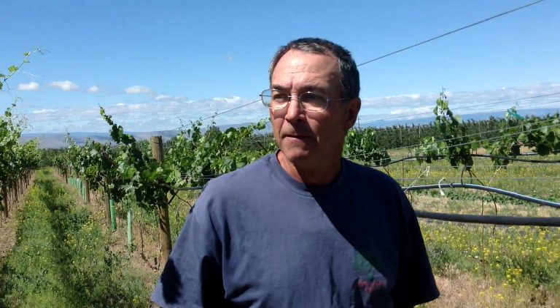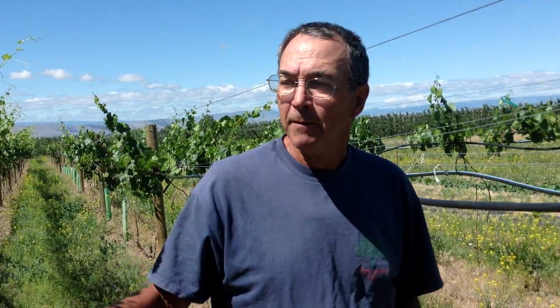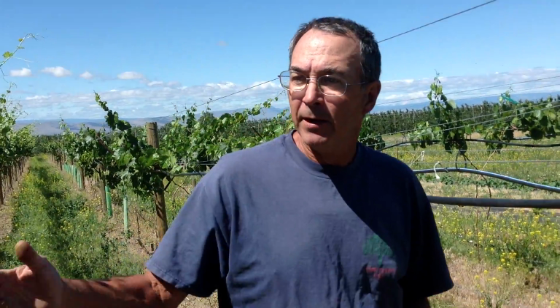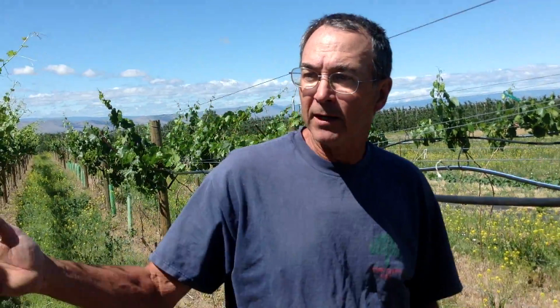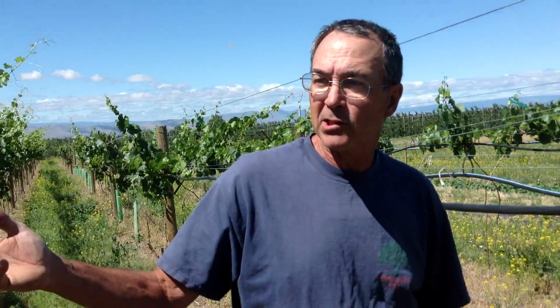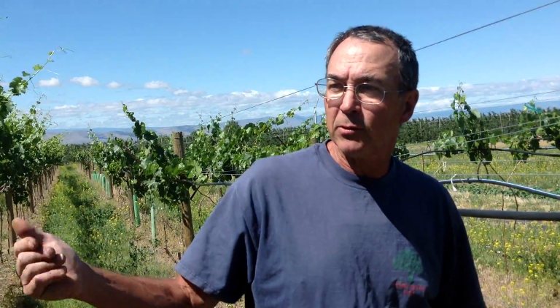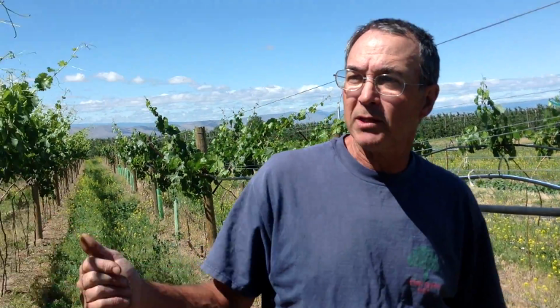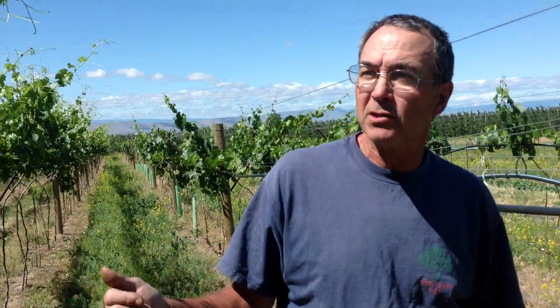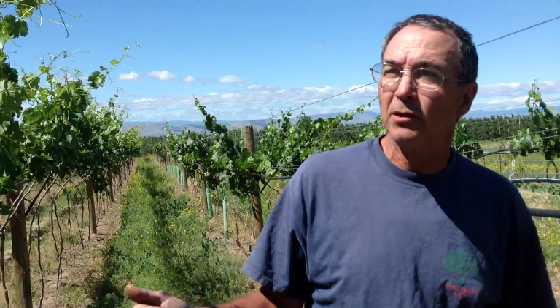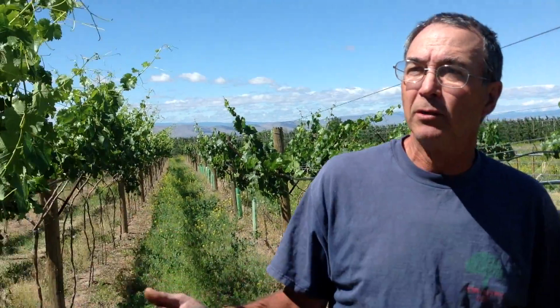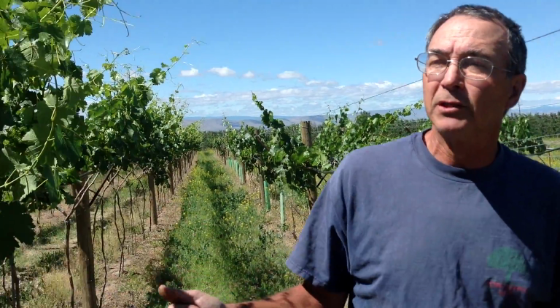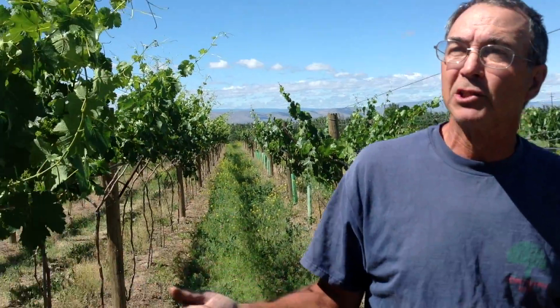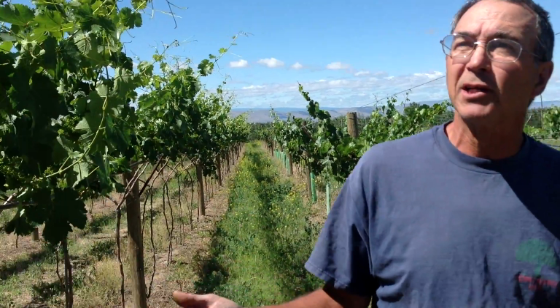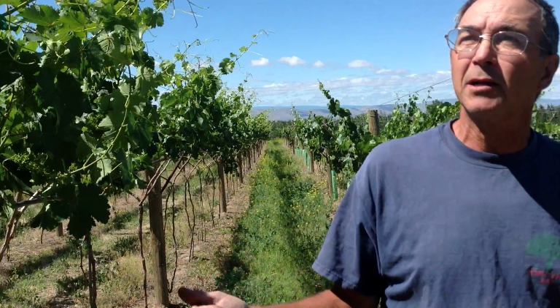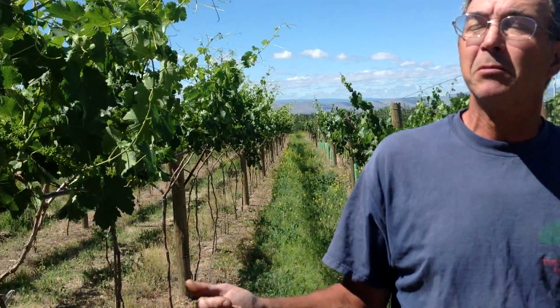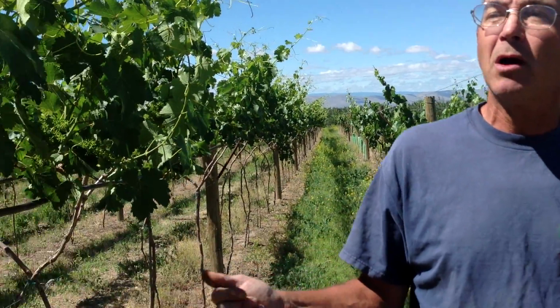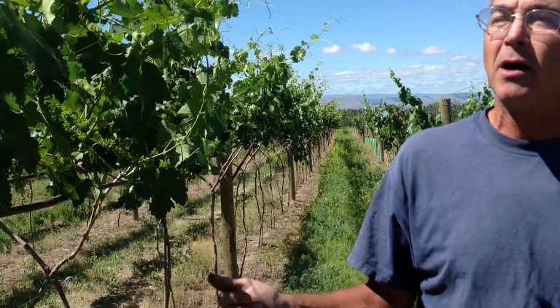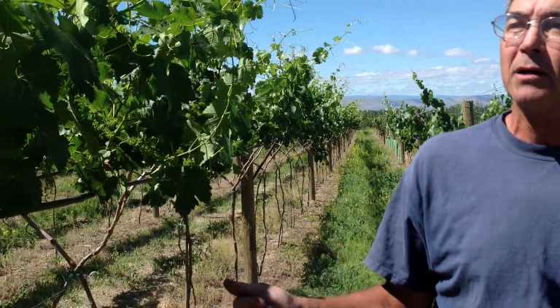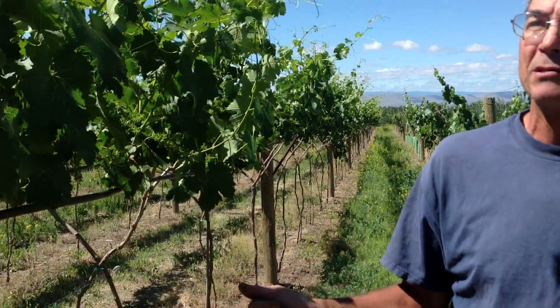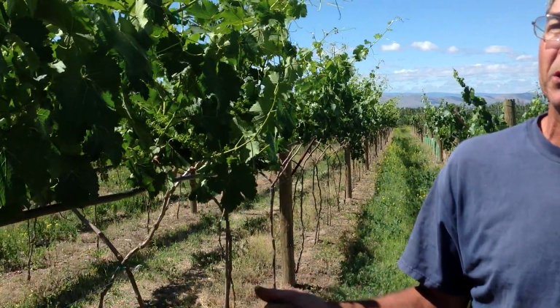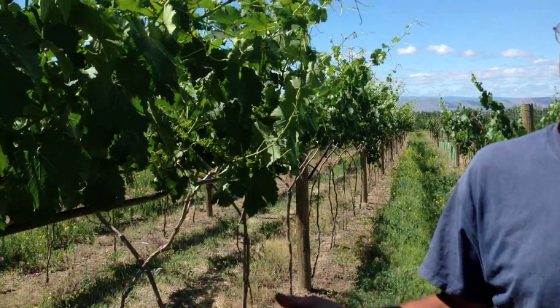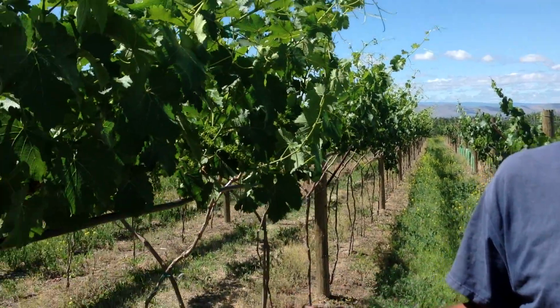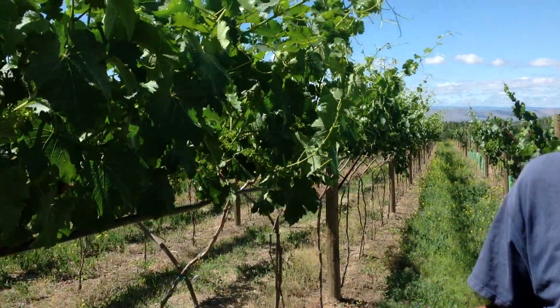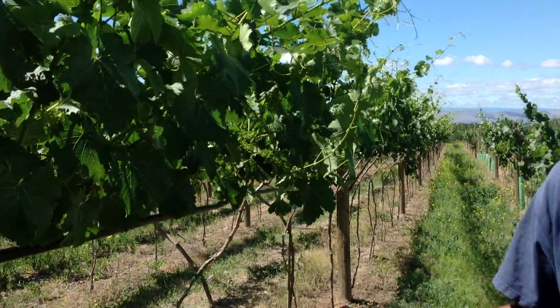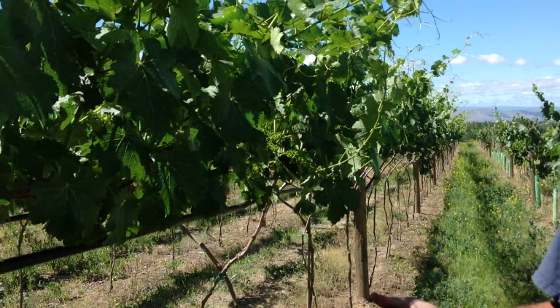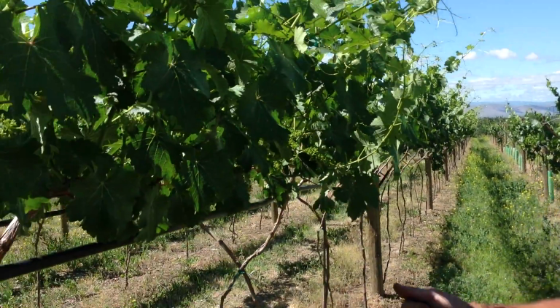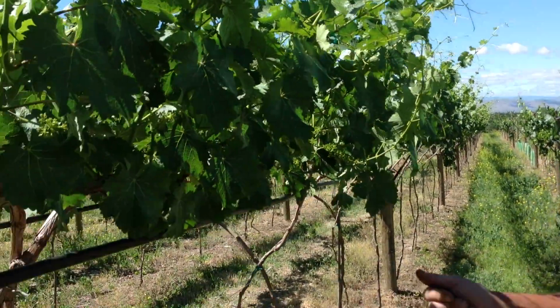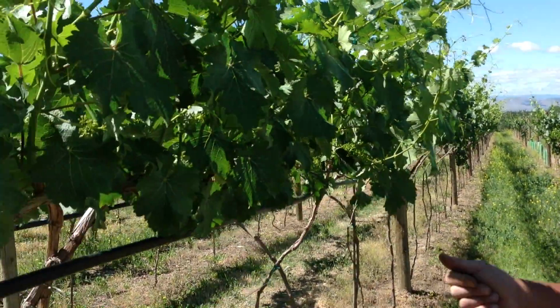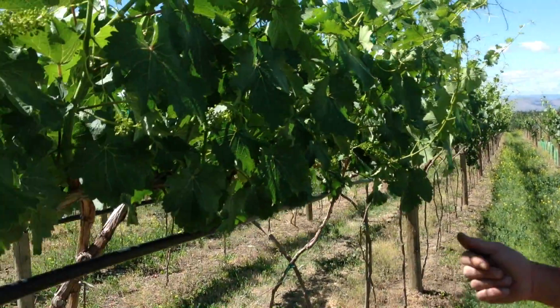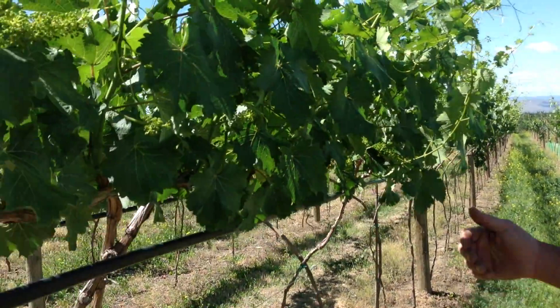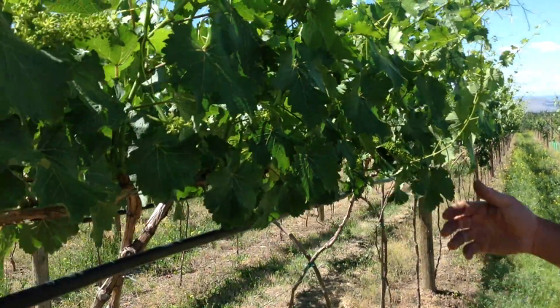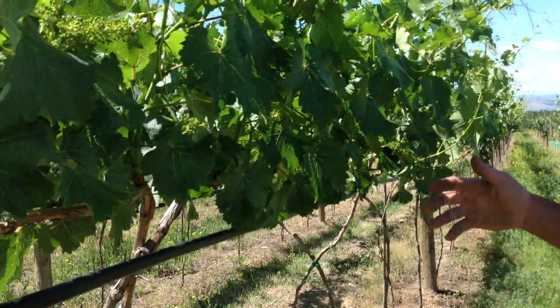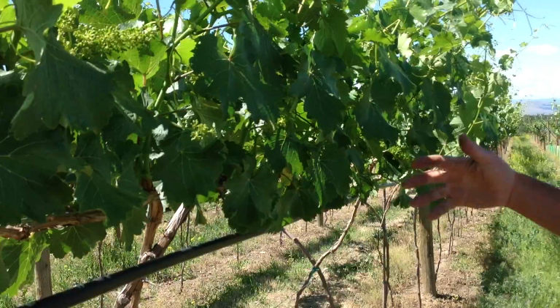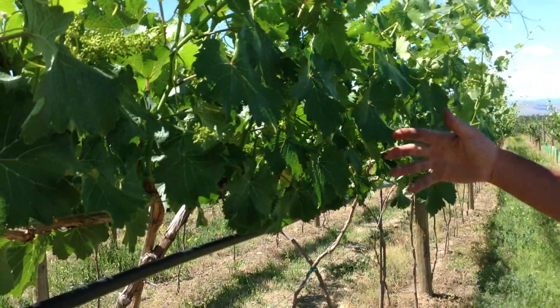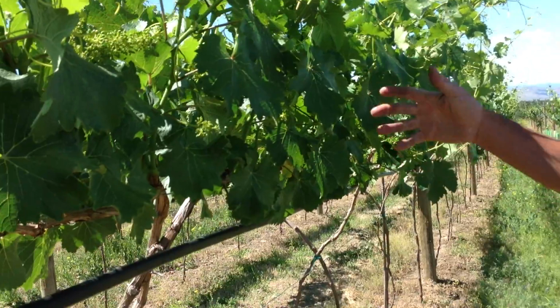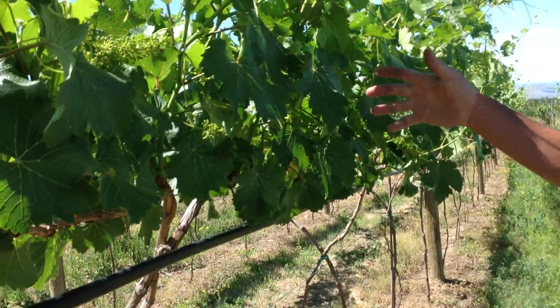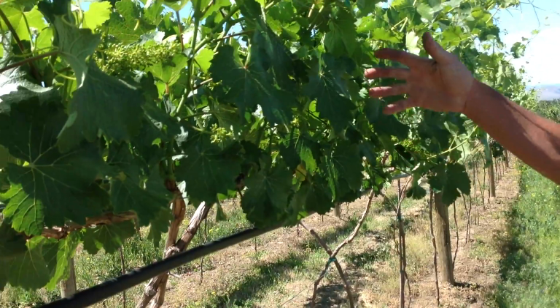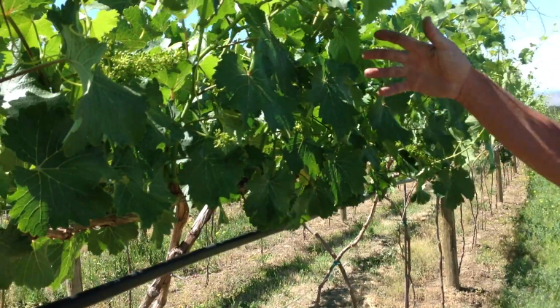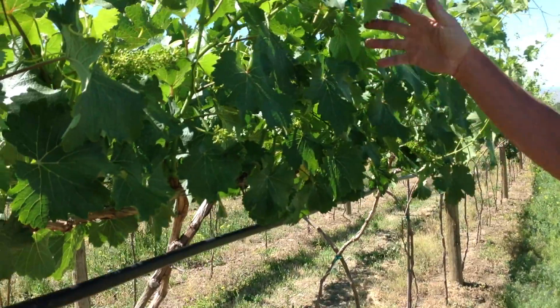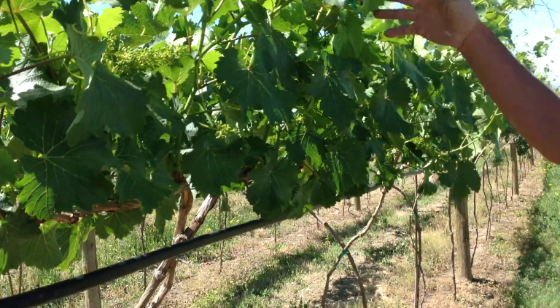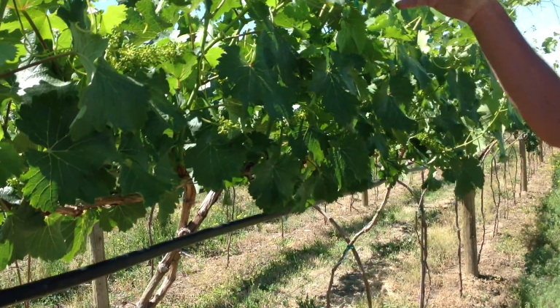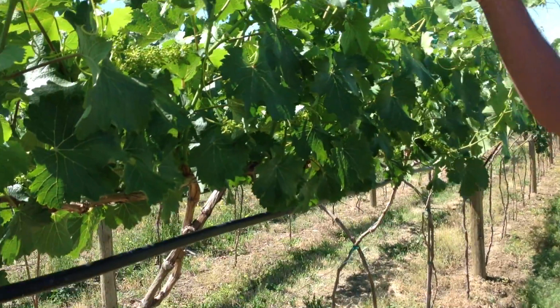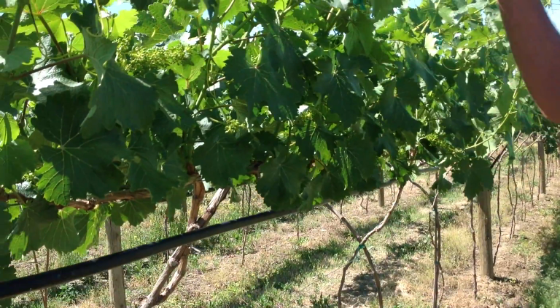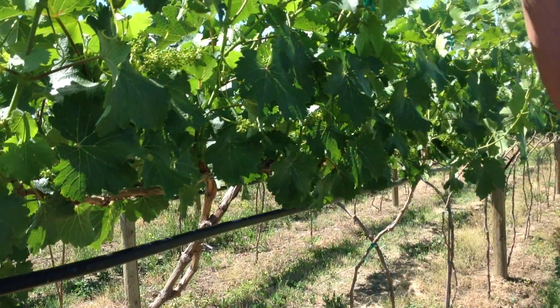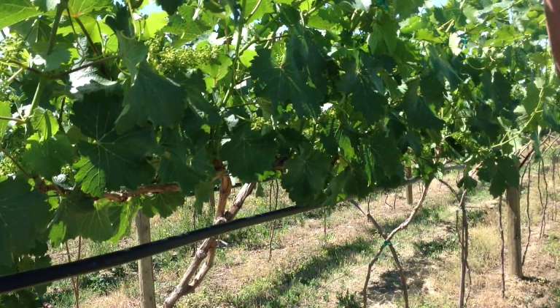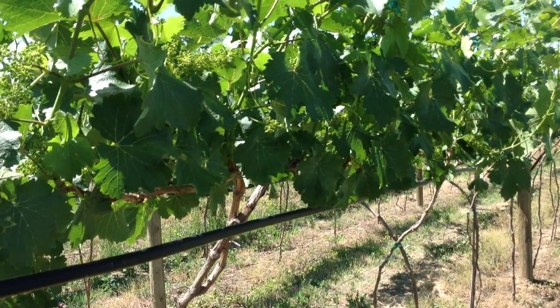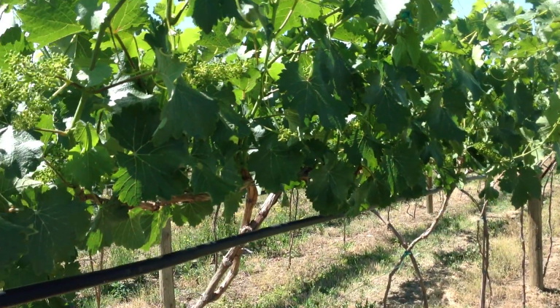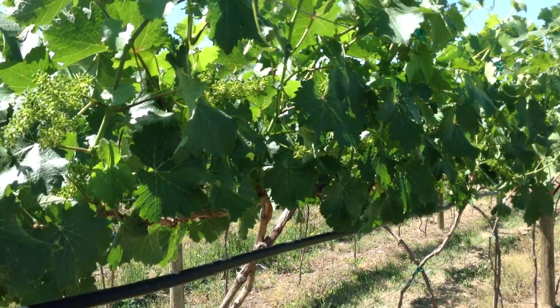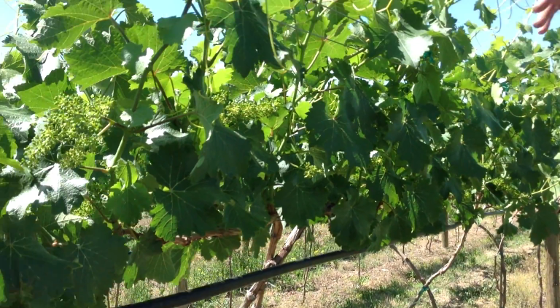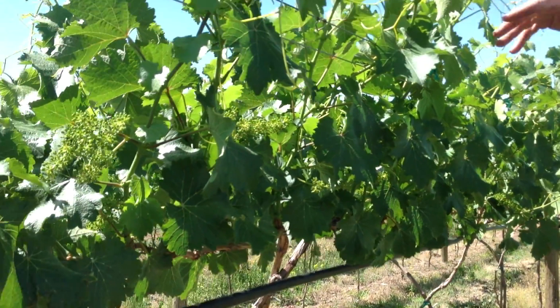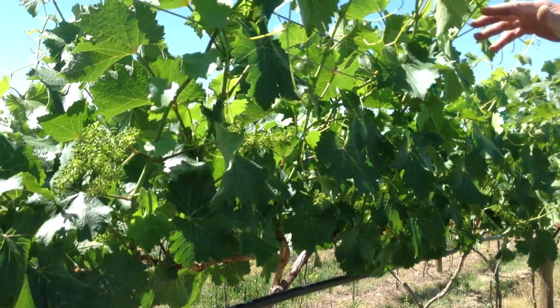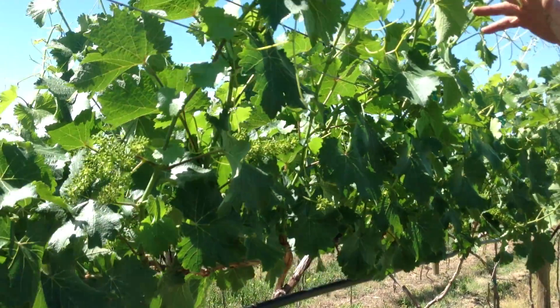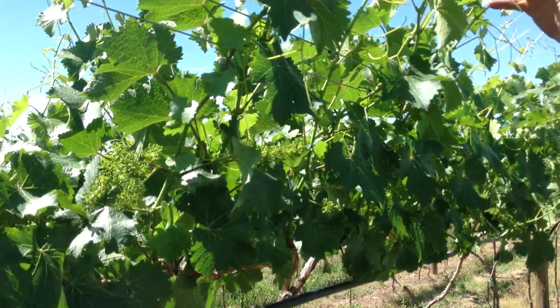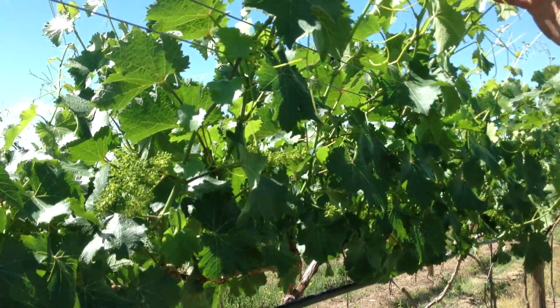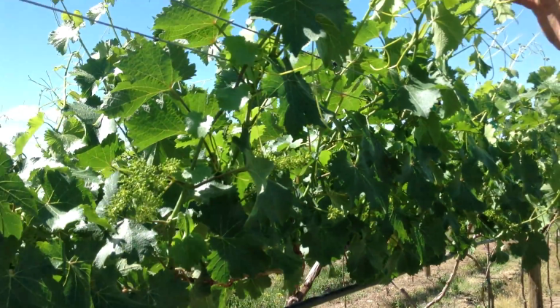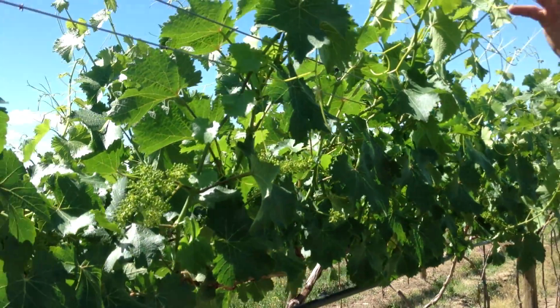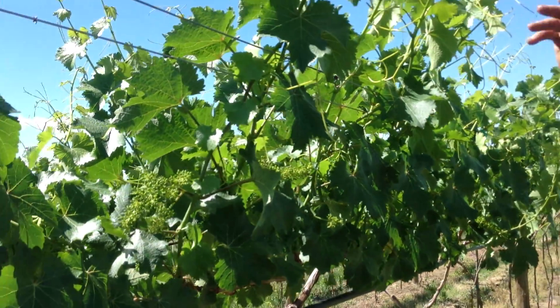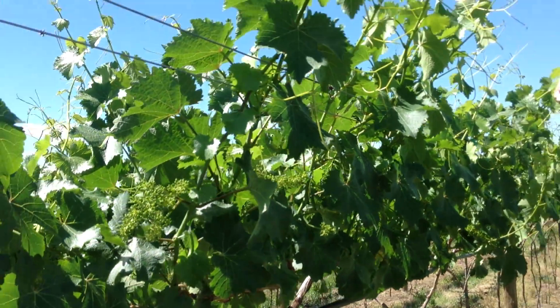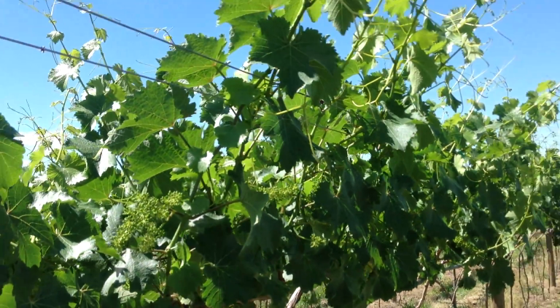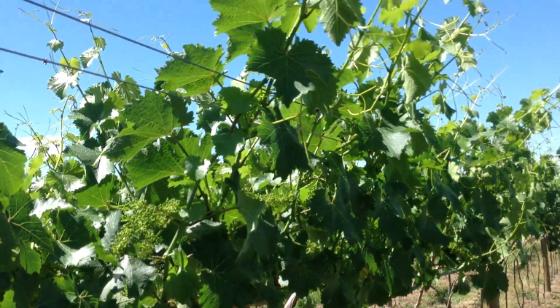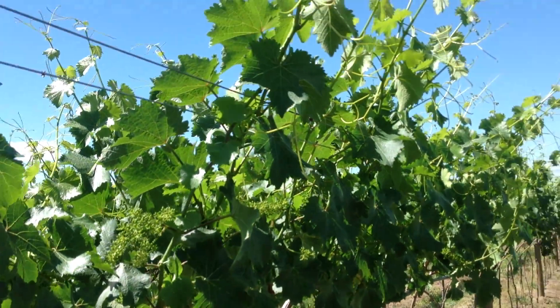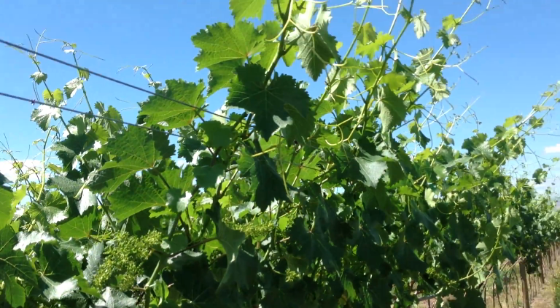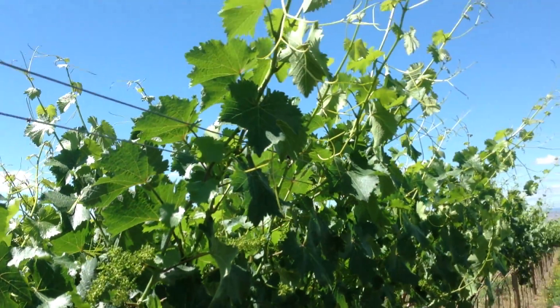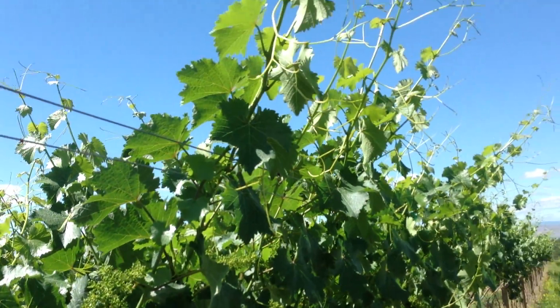Next to us, the older Chenin Blanc is doing fabulous. Our shoot length is hitting that one meter mark that we're after.